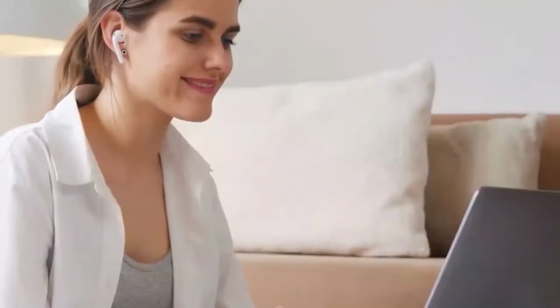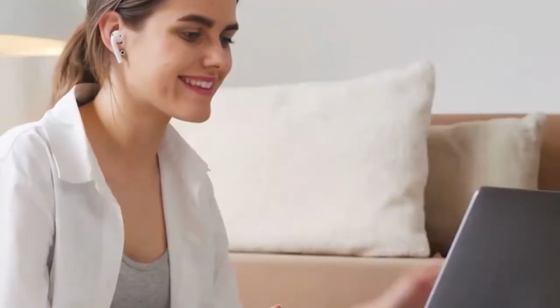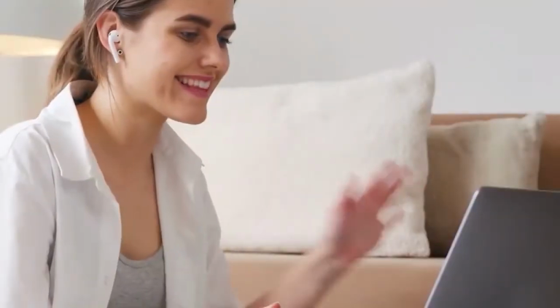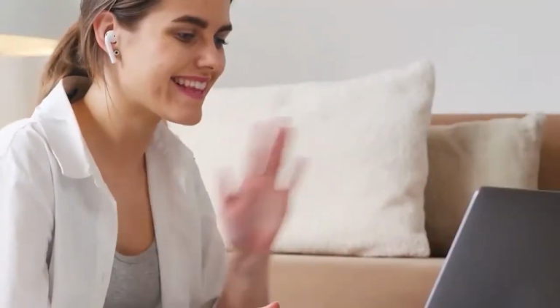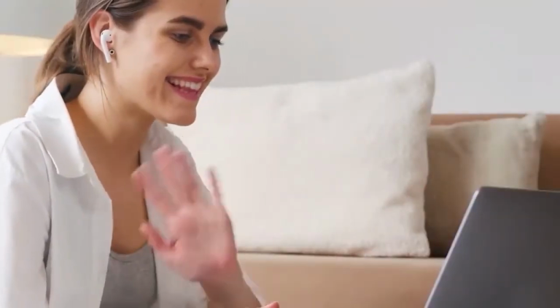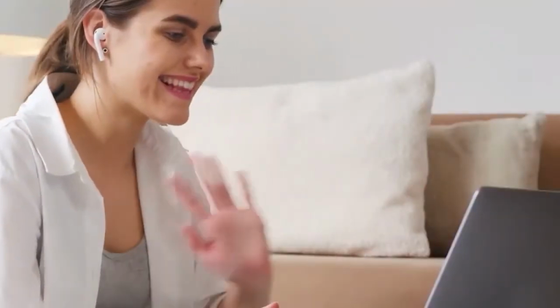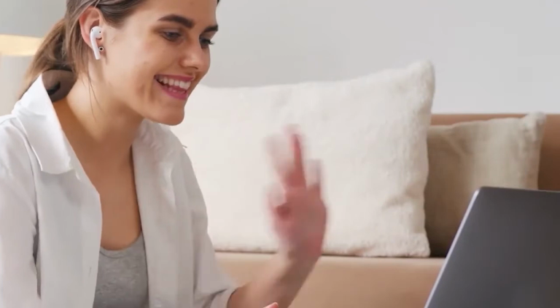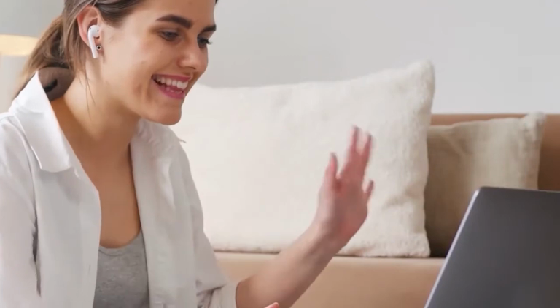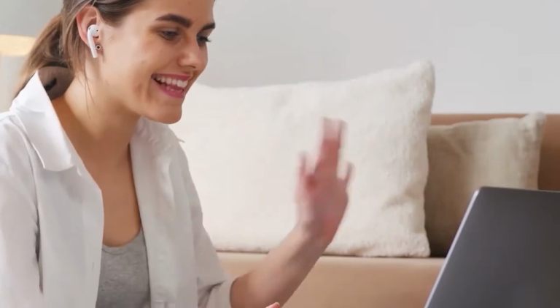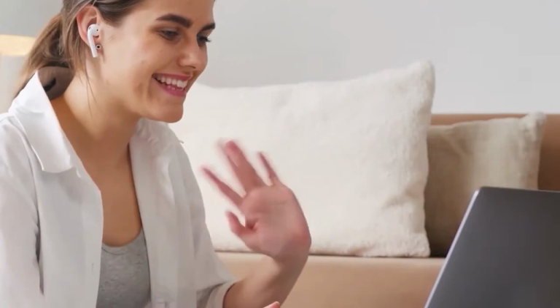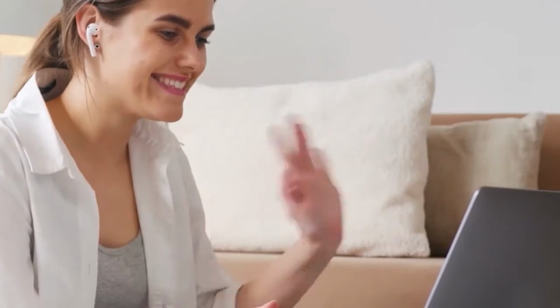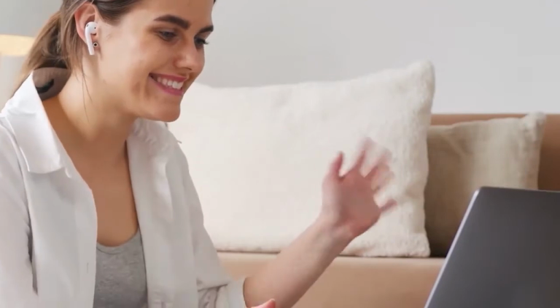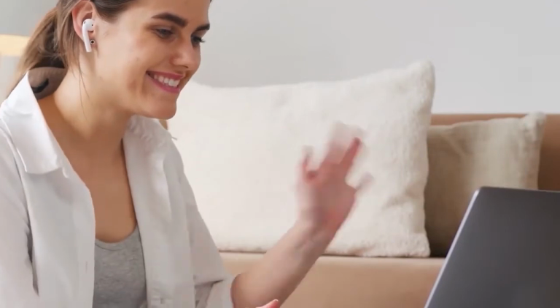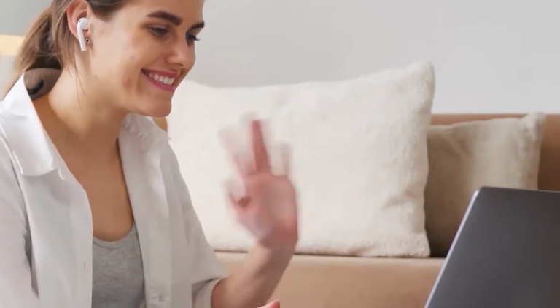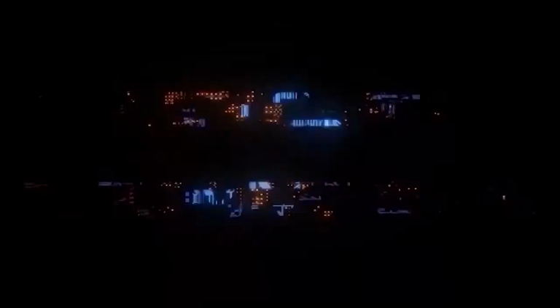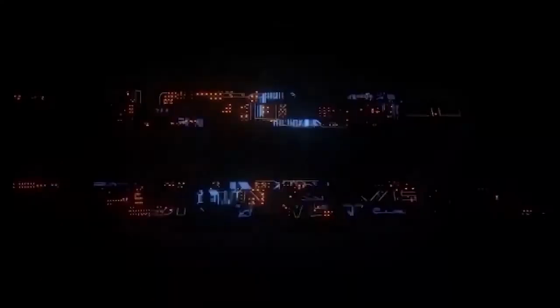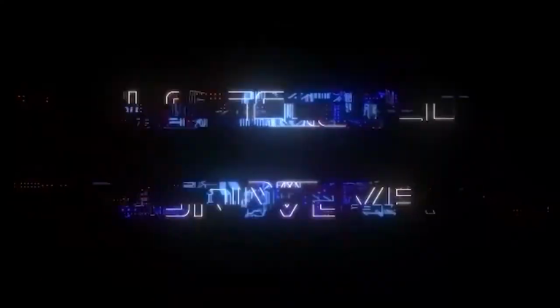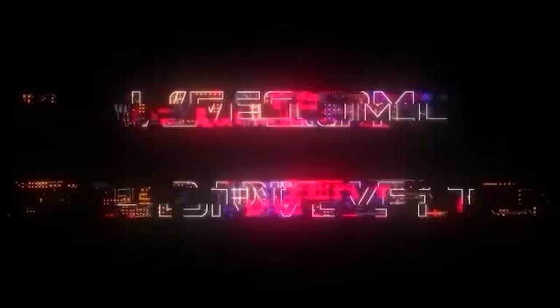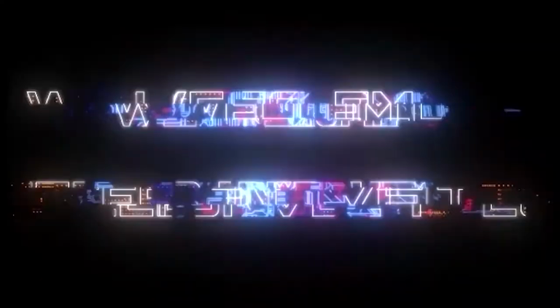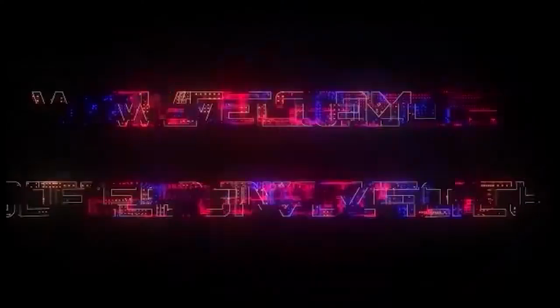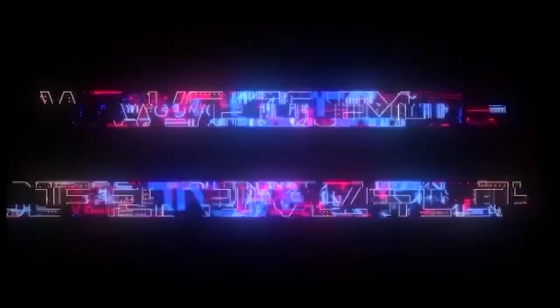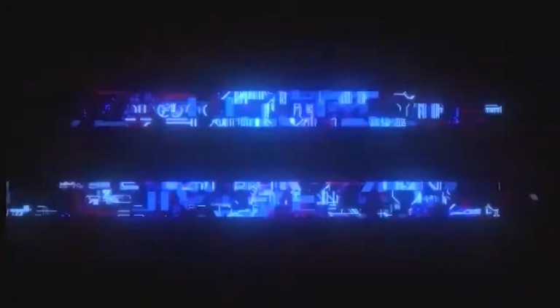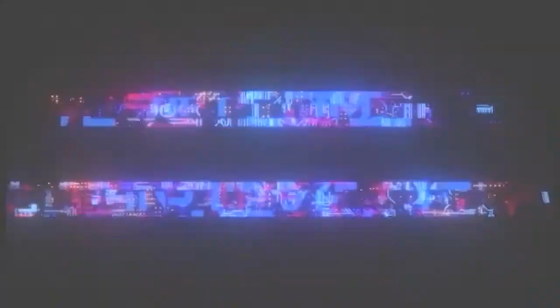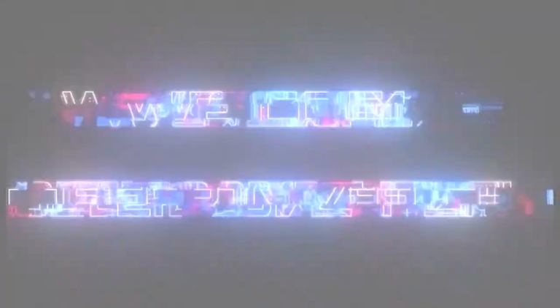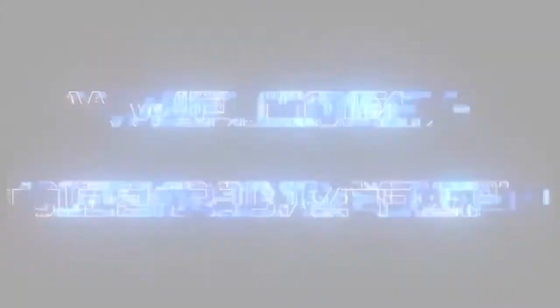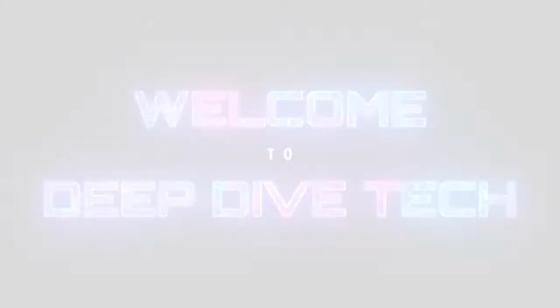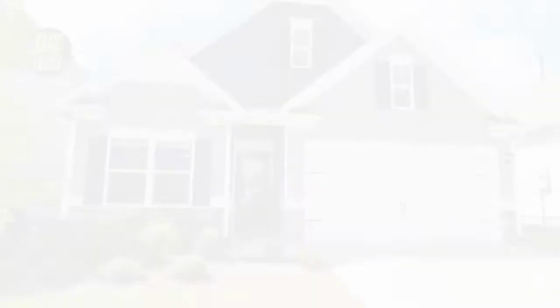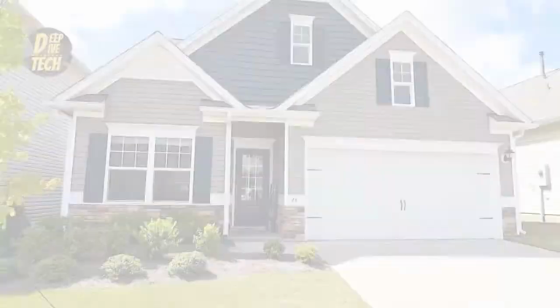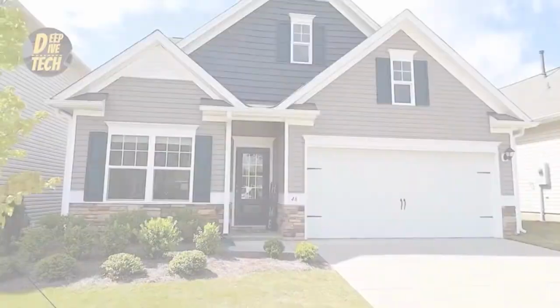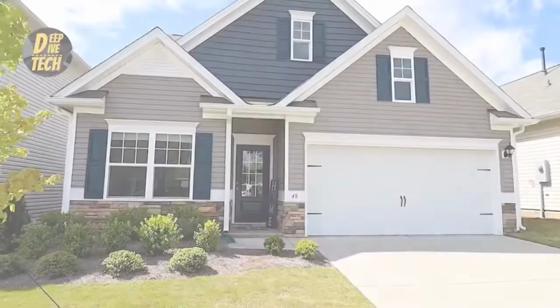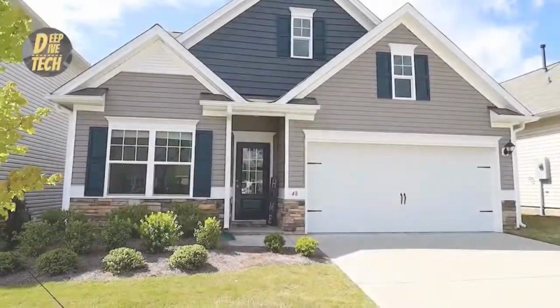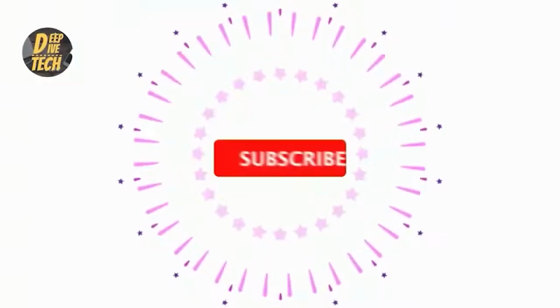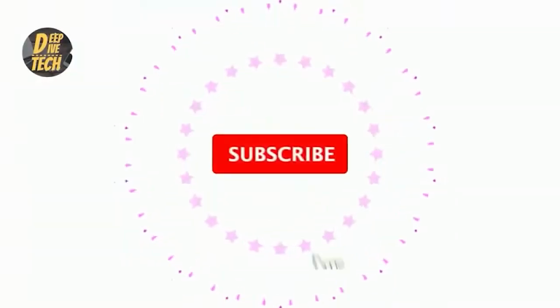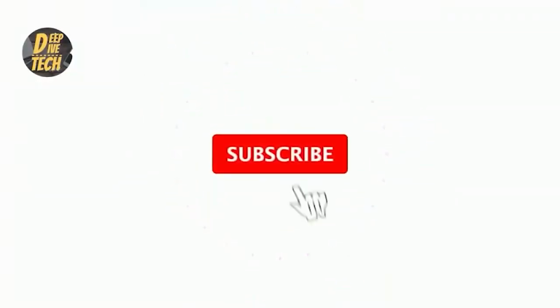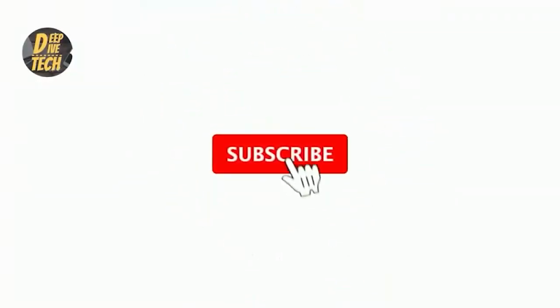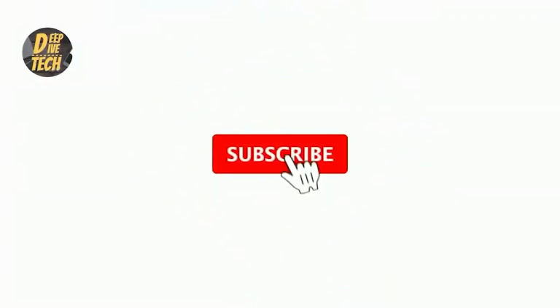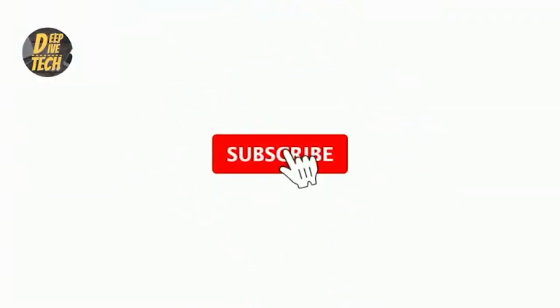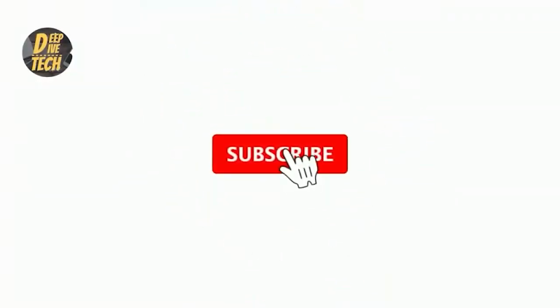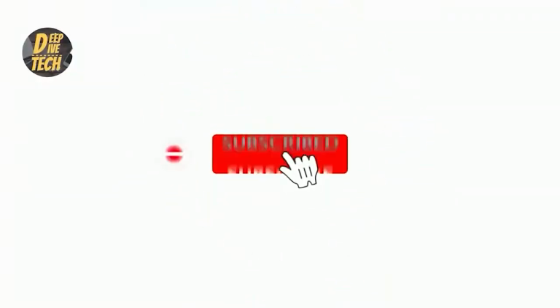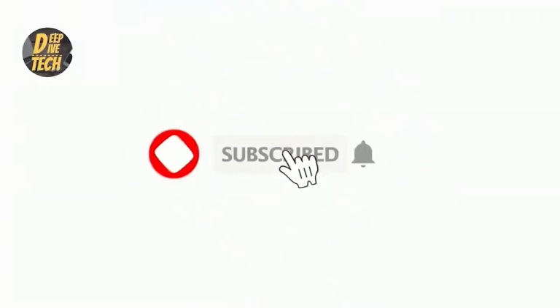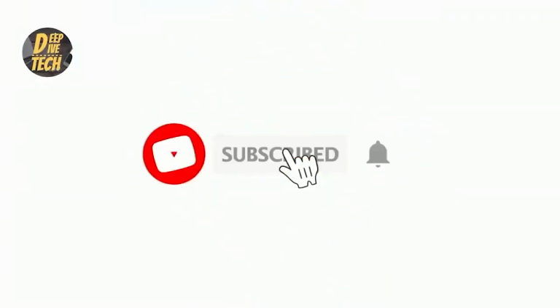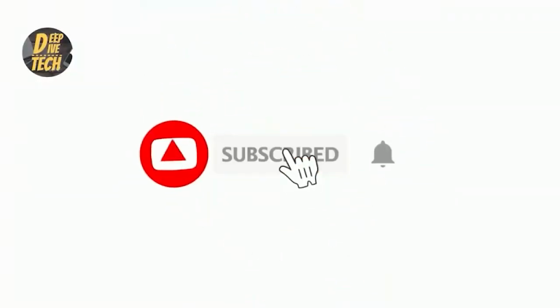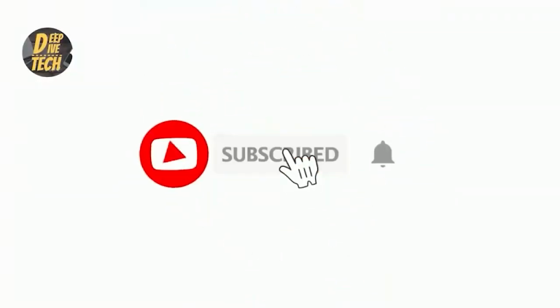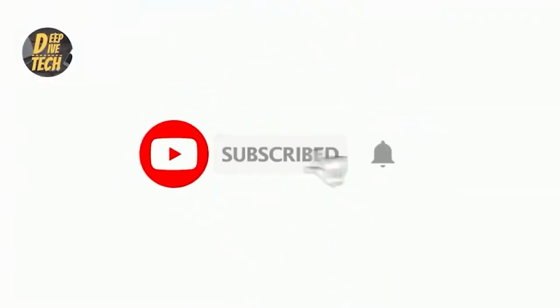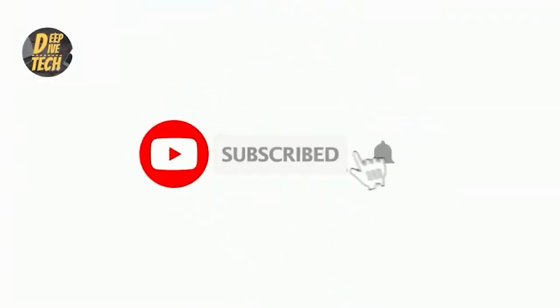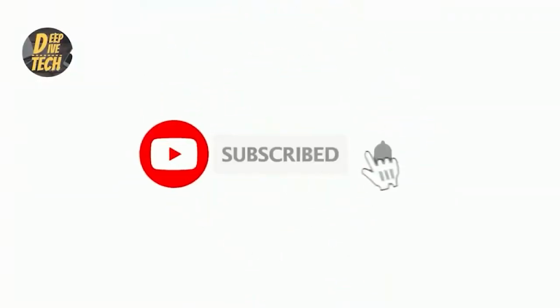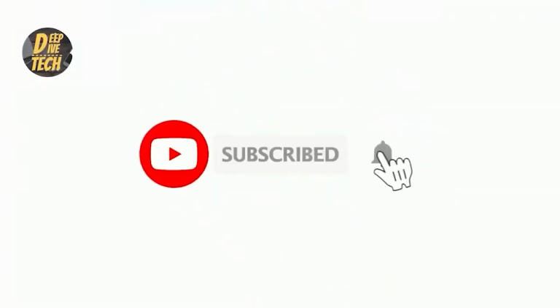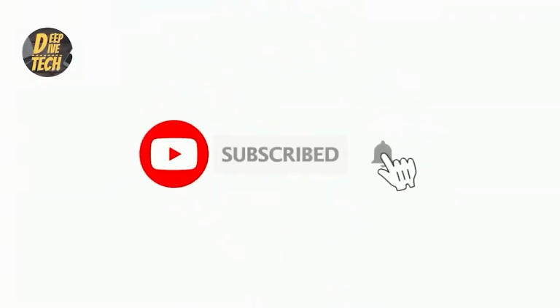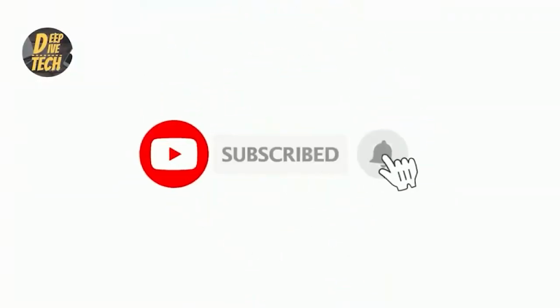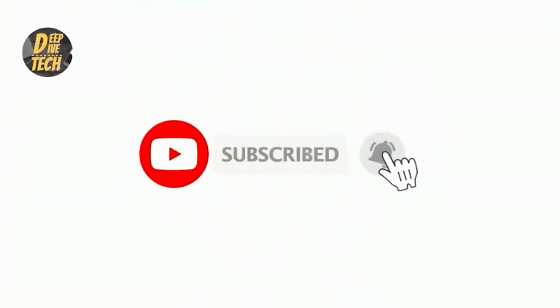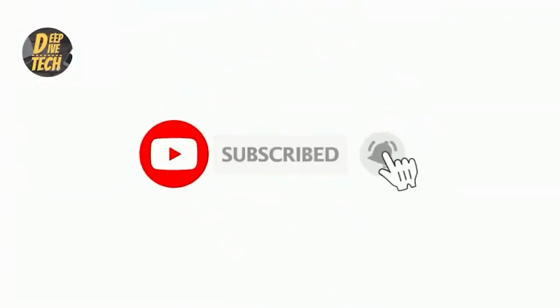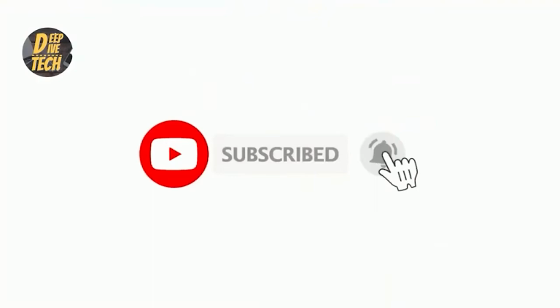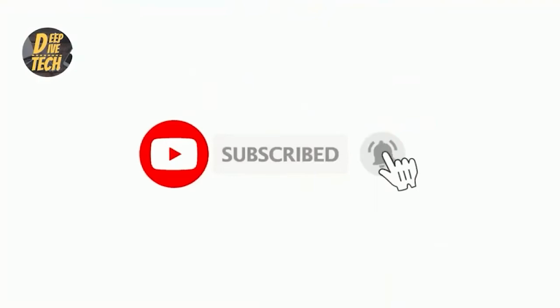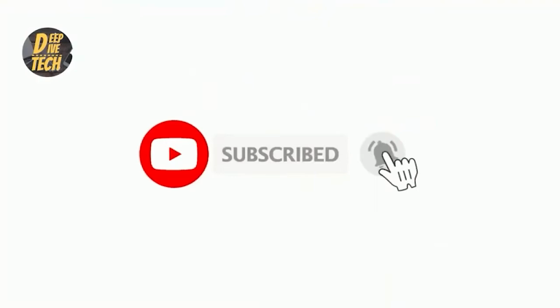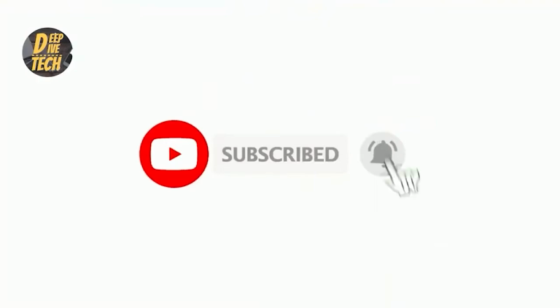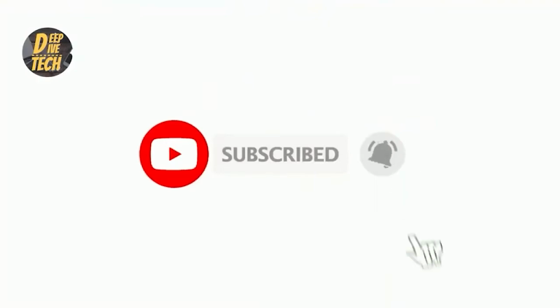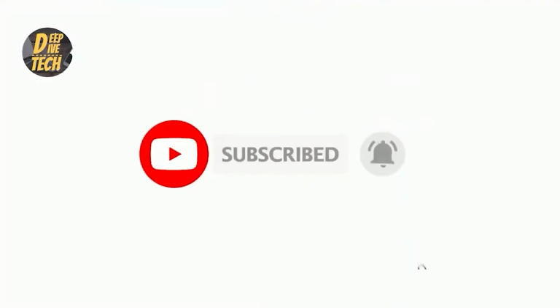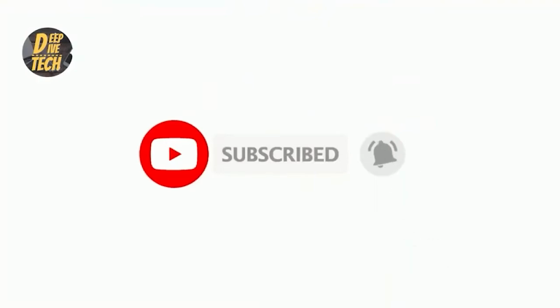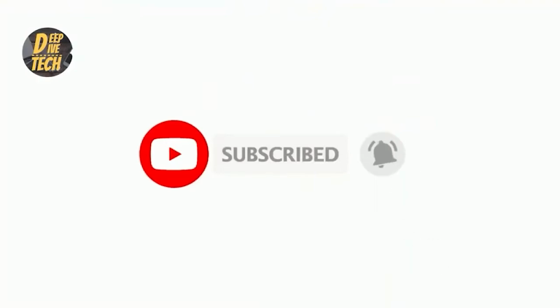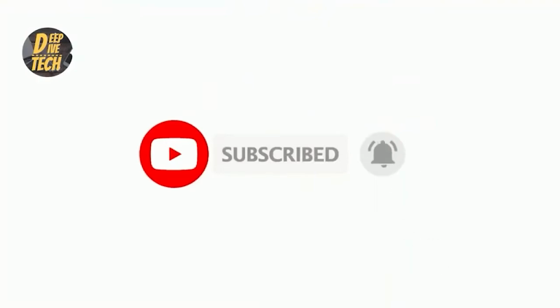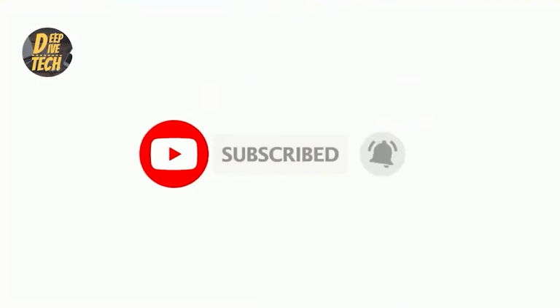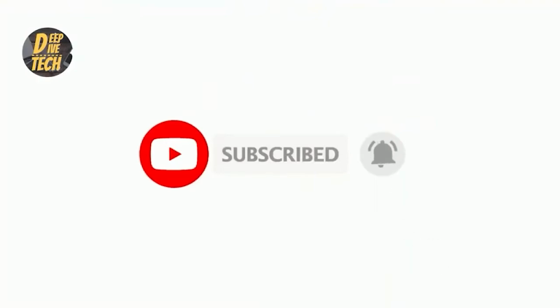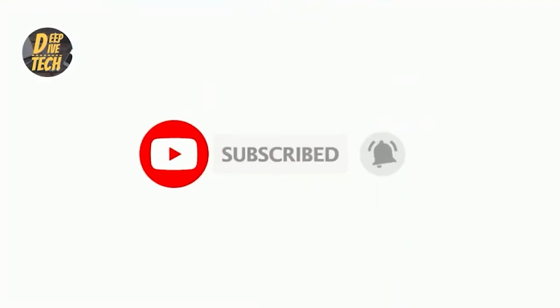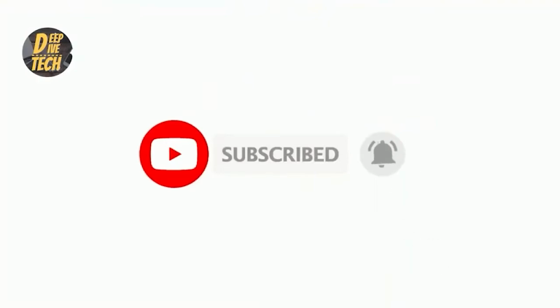Hello everybody, welcome to Deep Dive Tech. Kindly subscribe to the channel and click on the bell button.